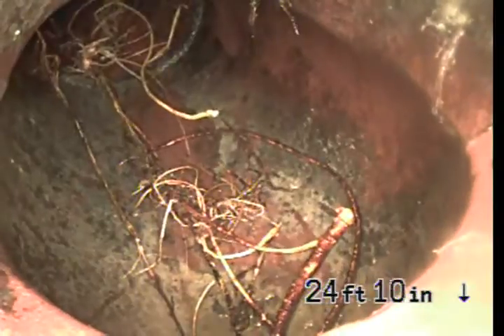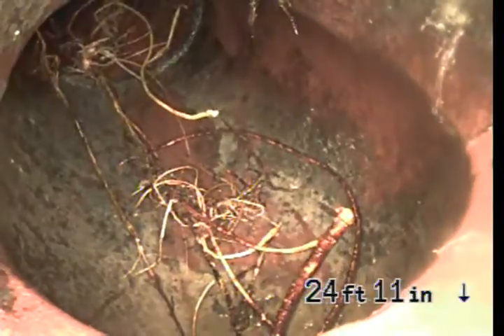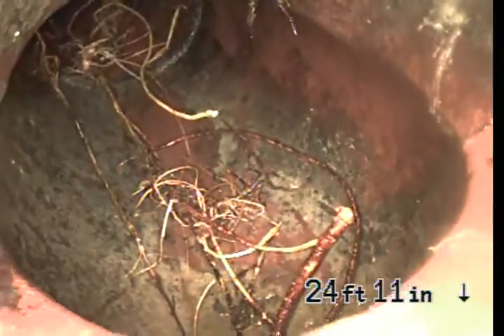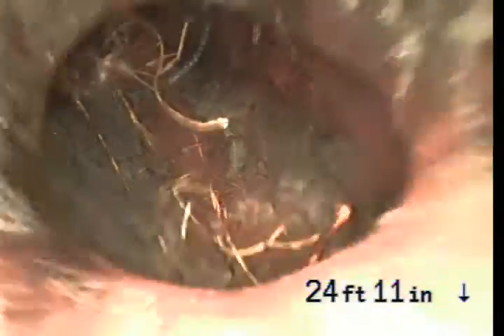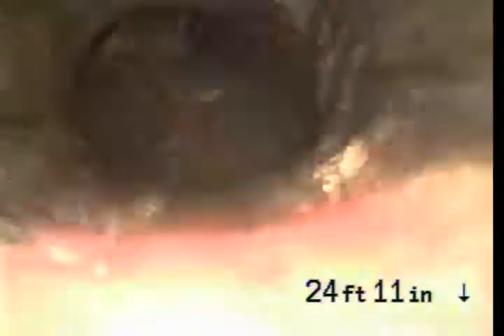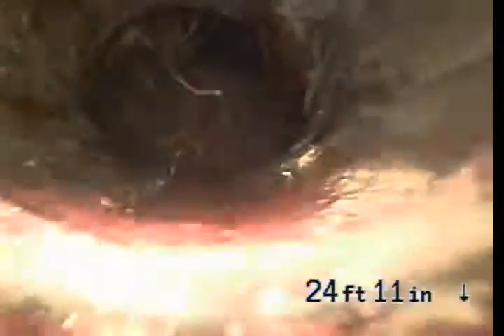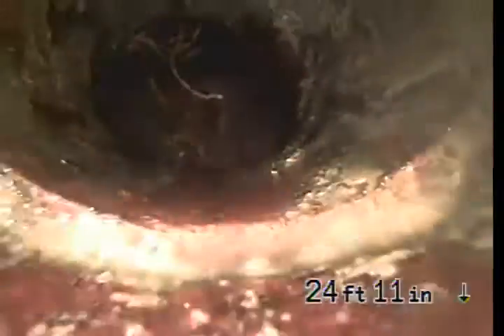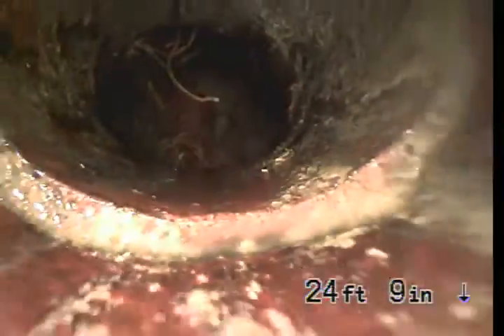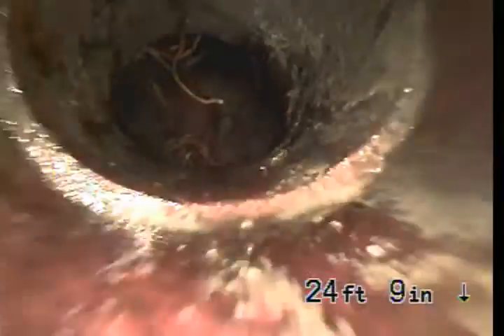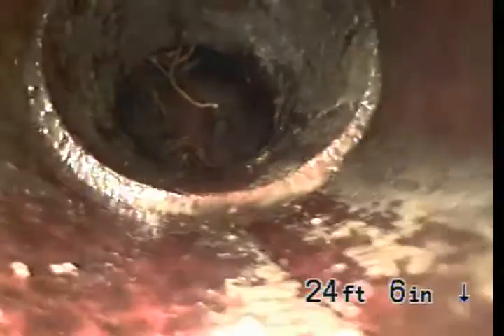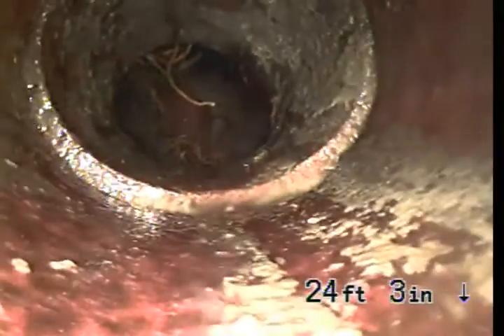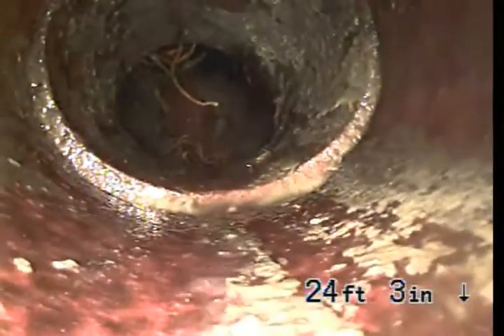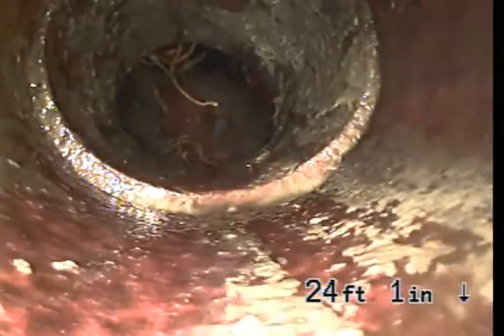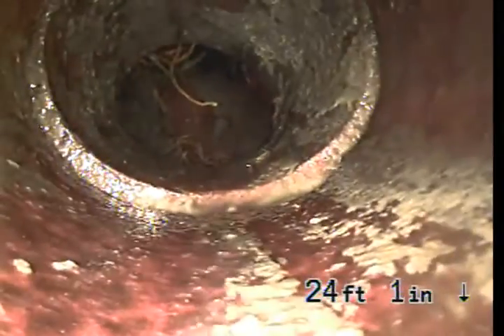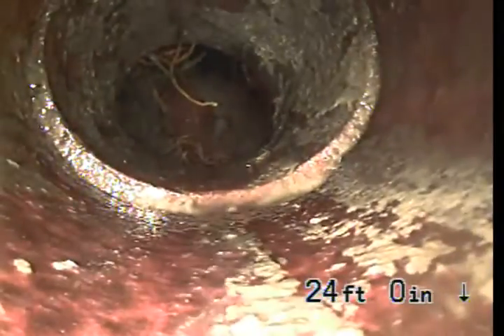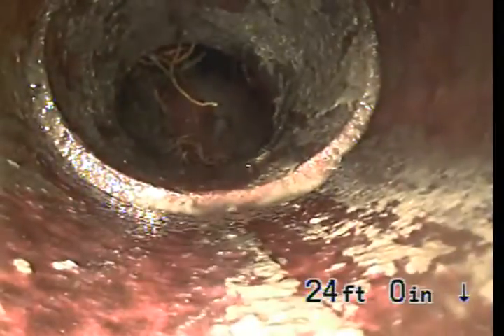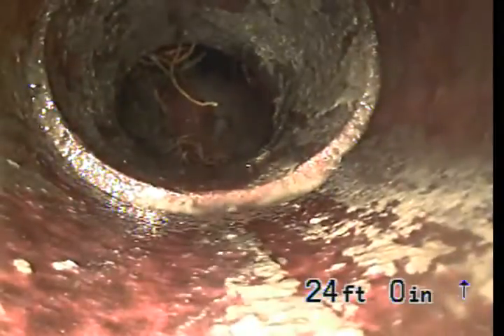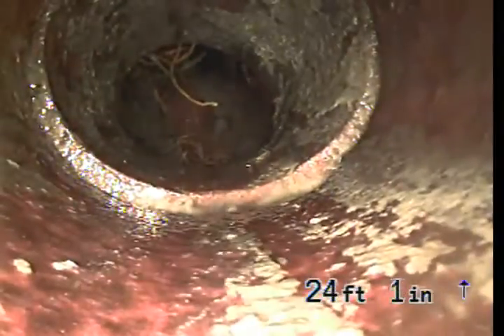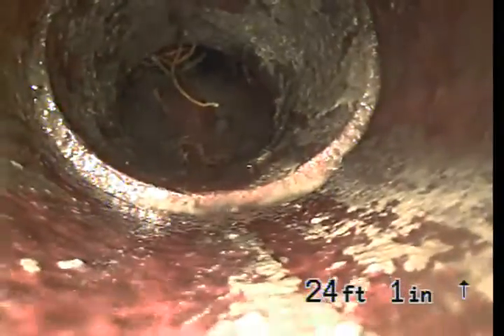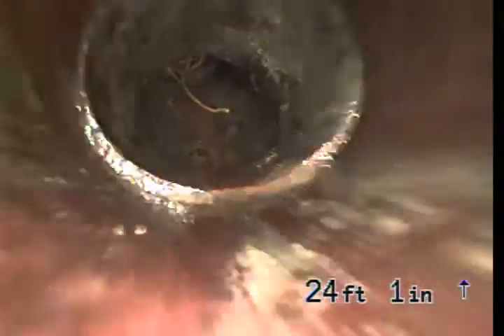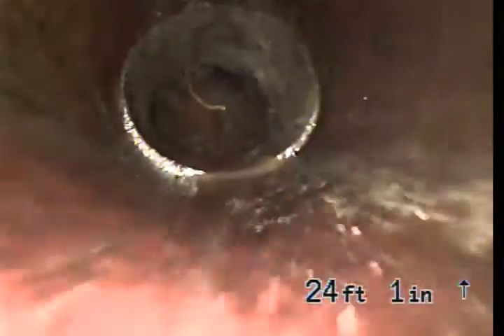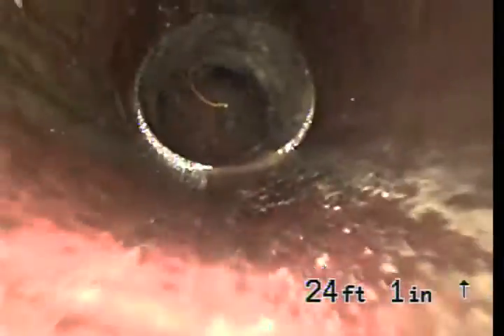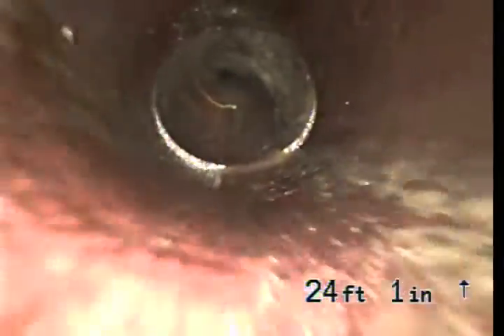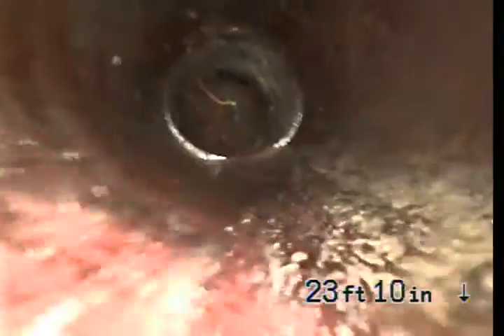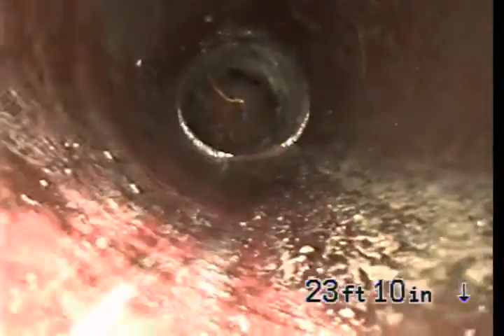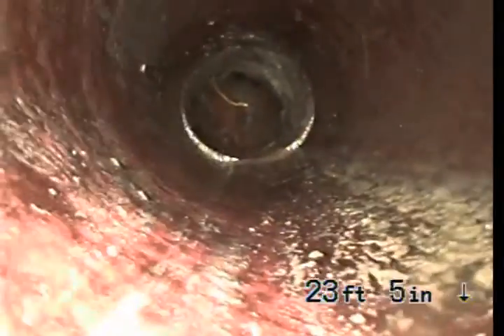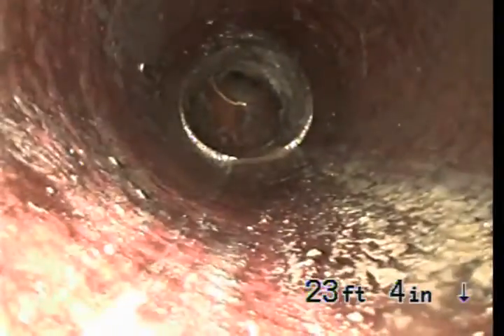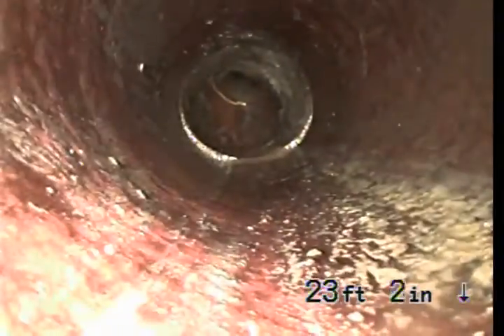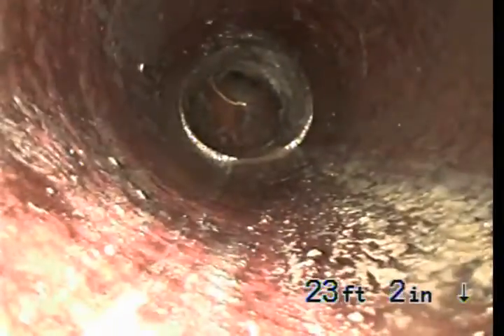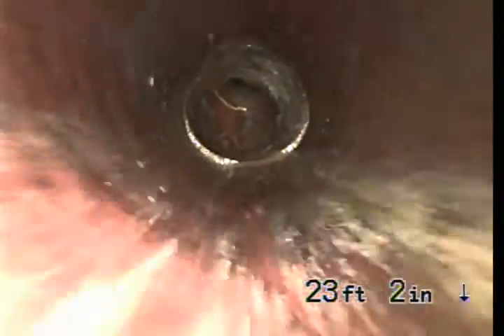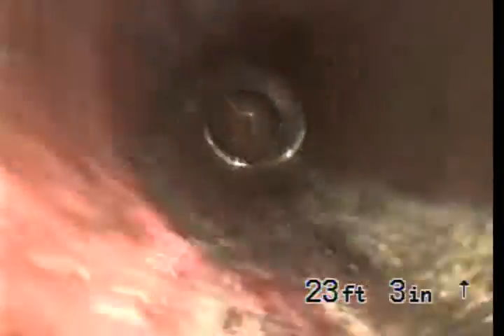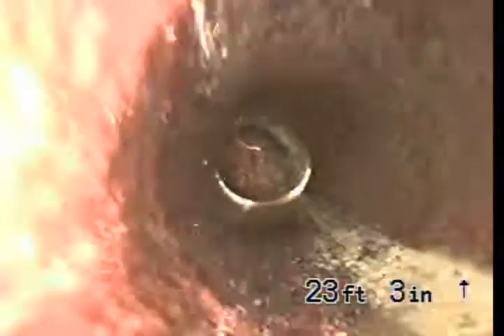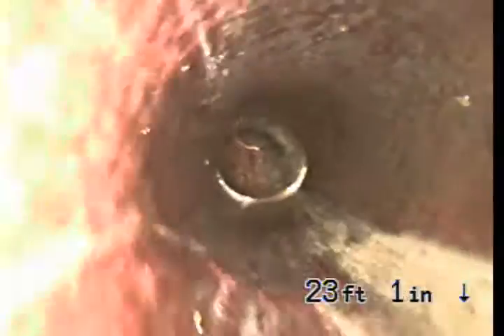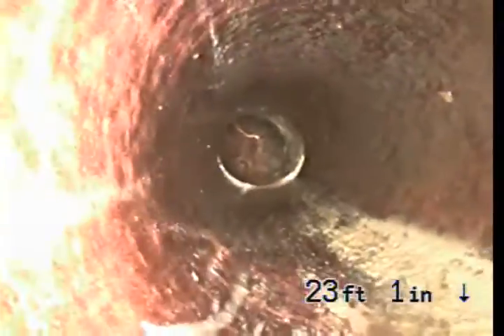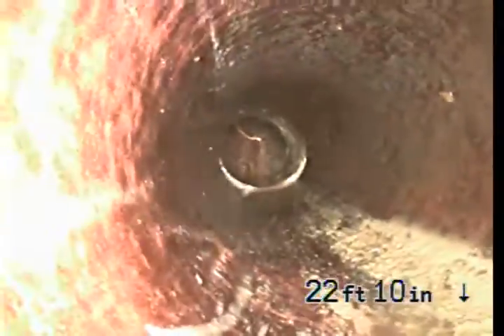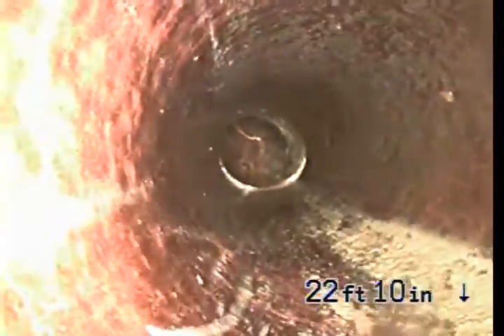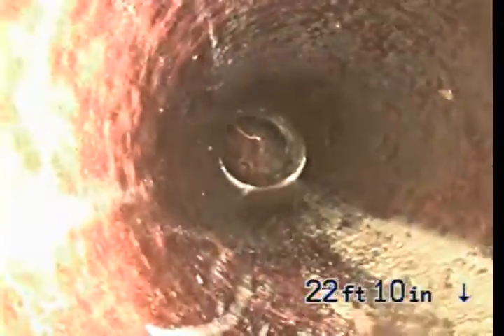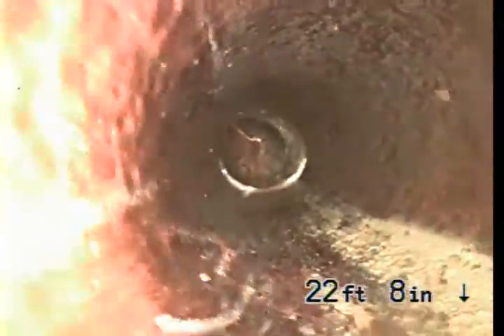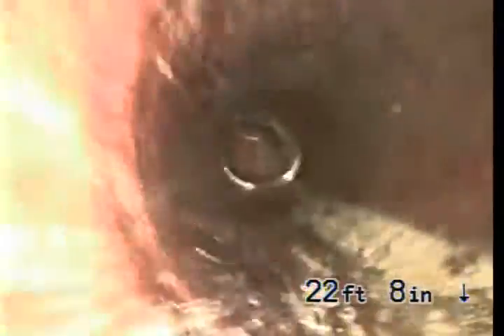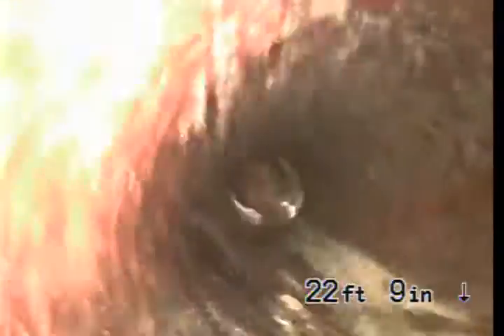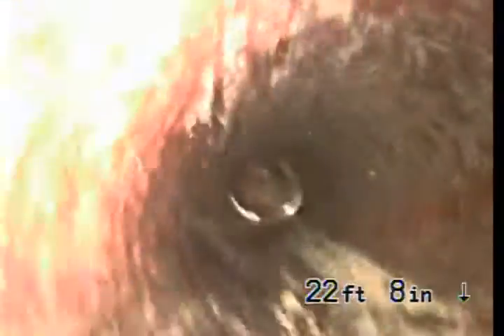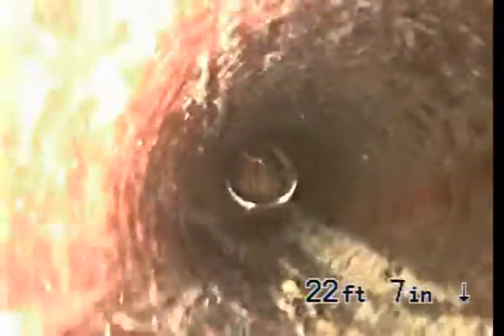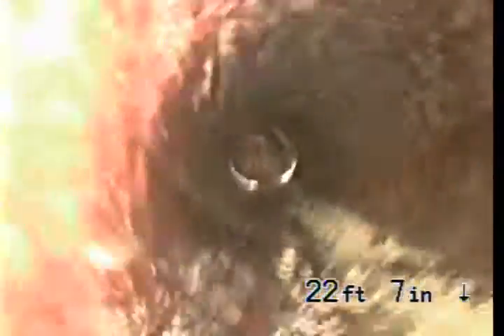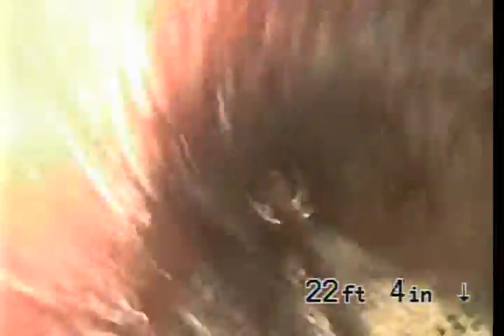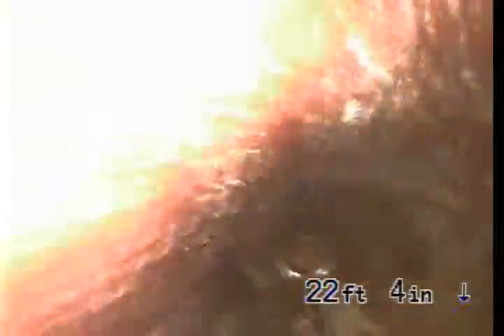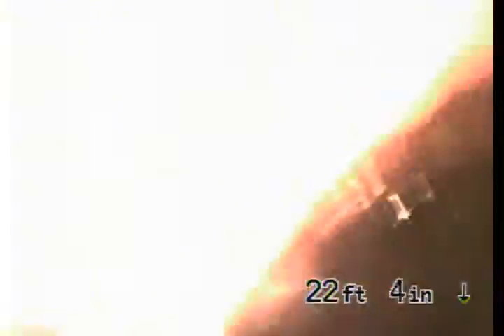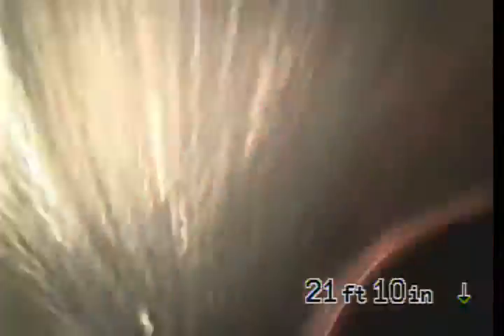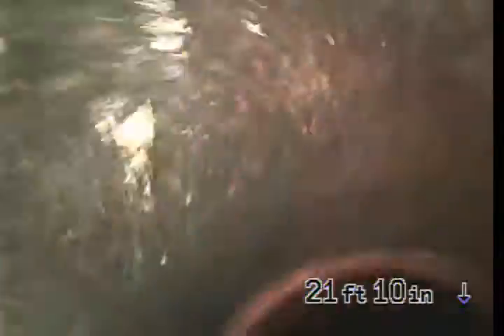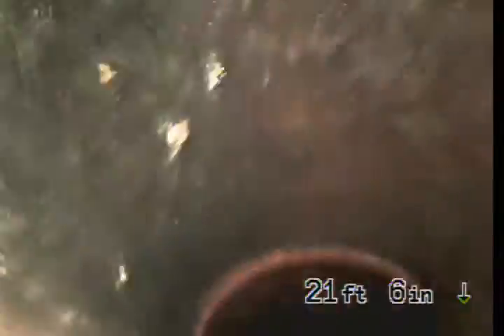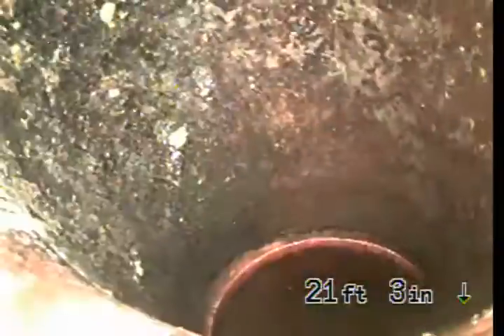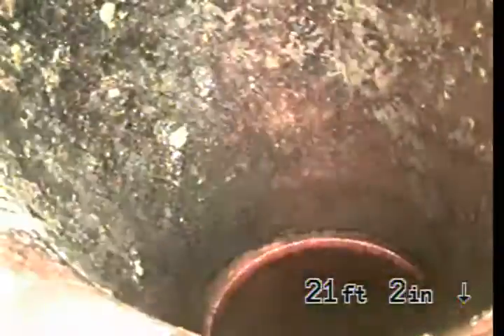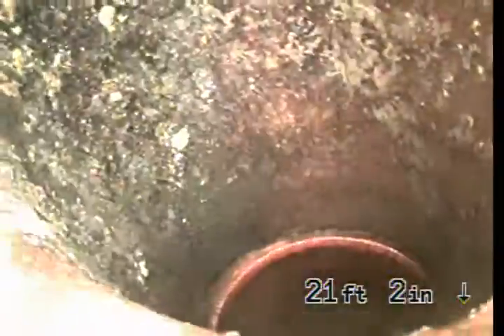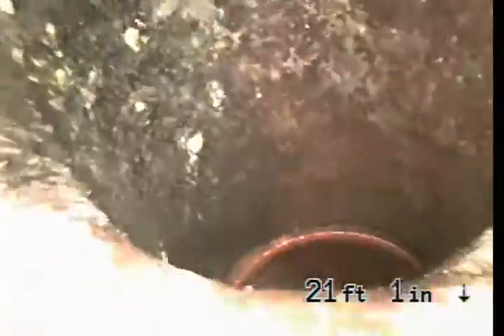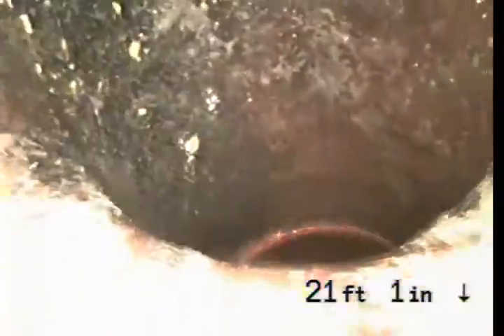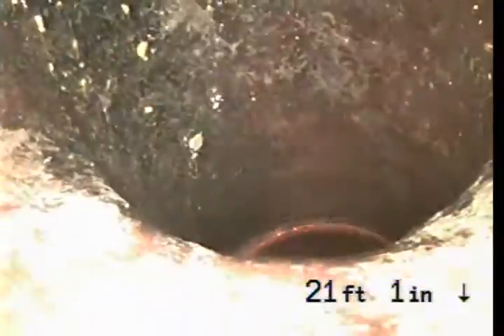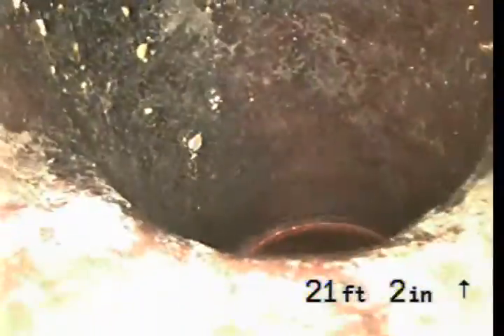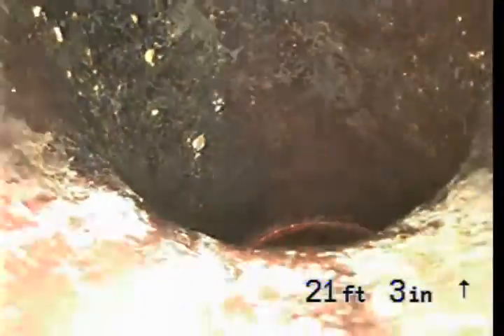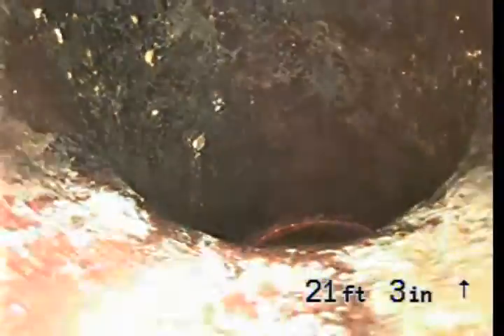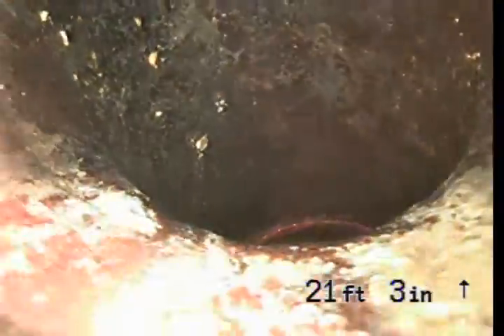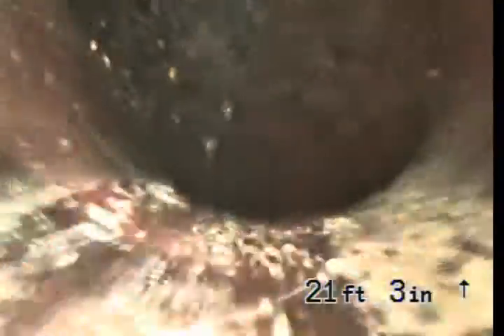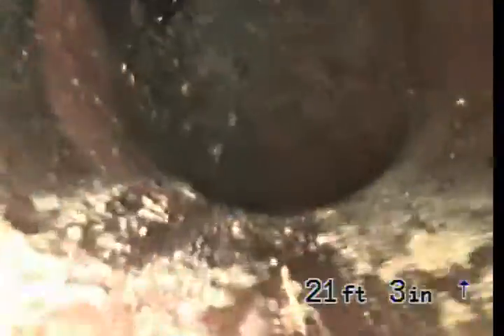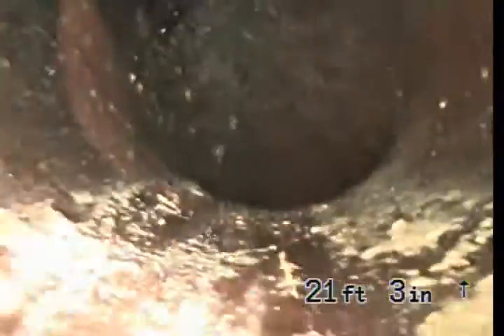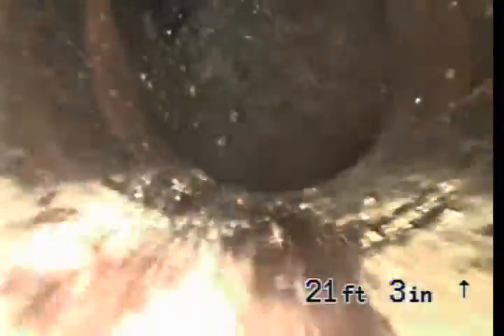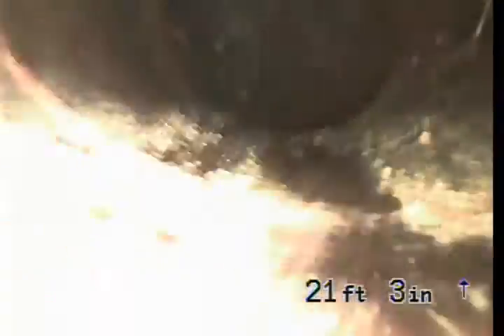Now we are entering into a 4-inch pipe. This is underneath the front yard.